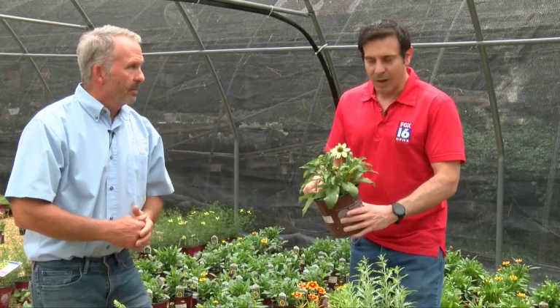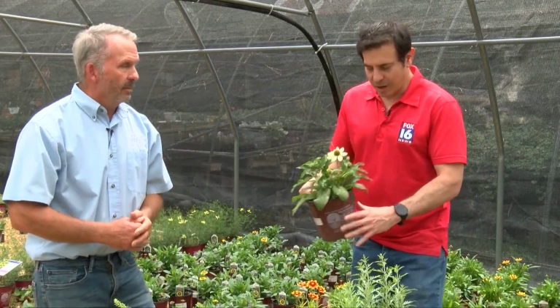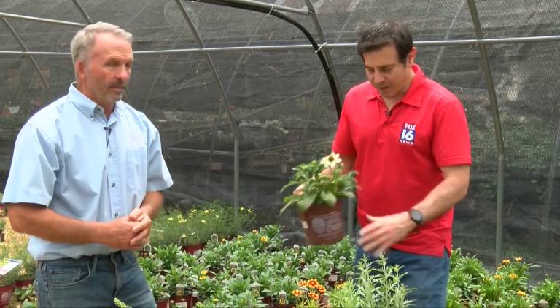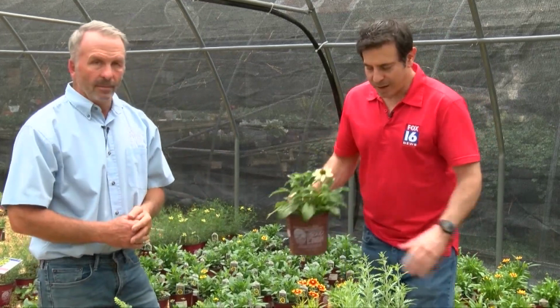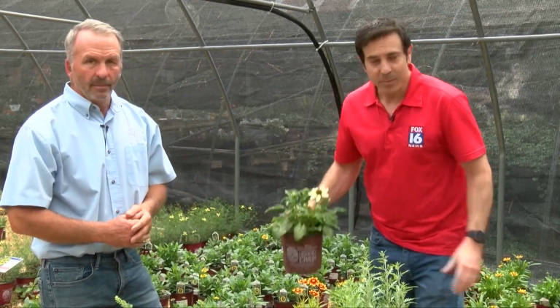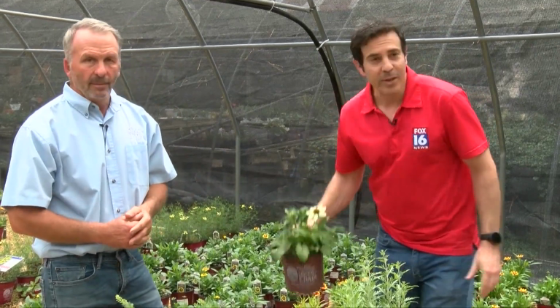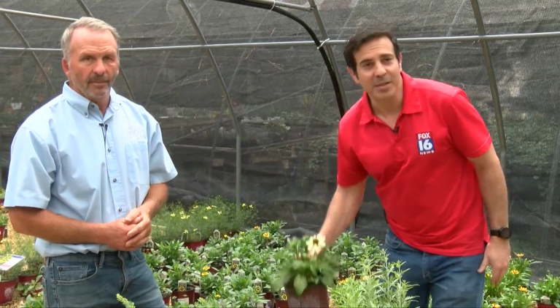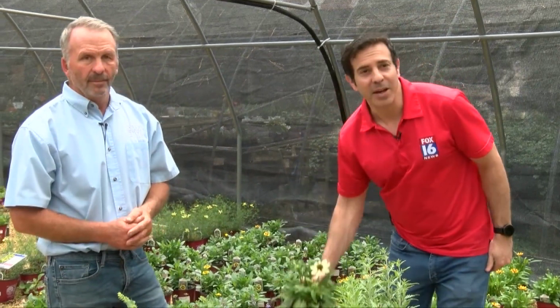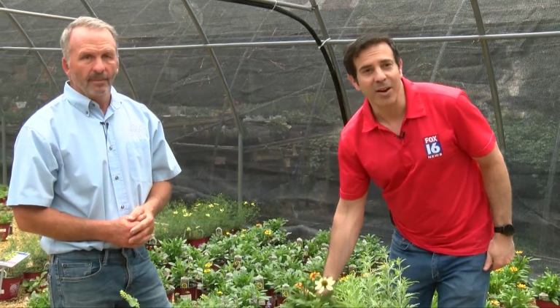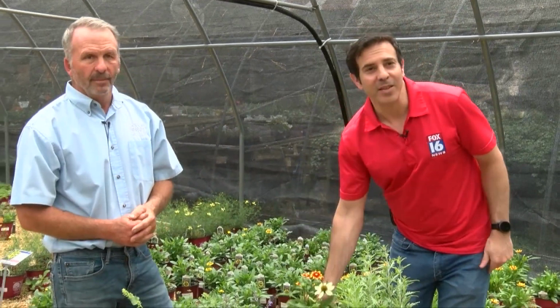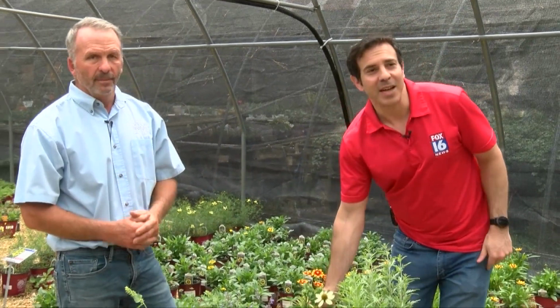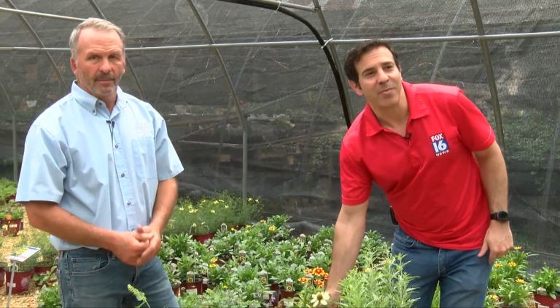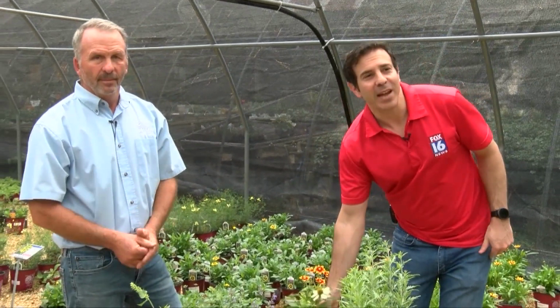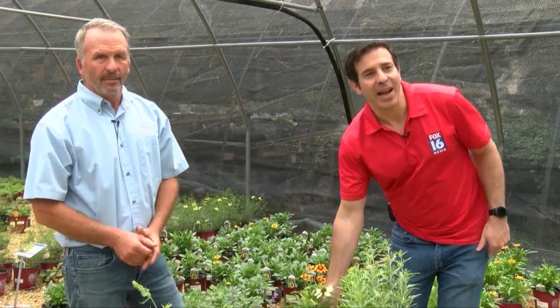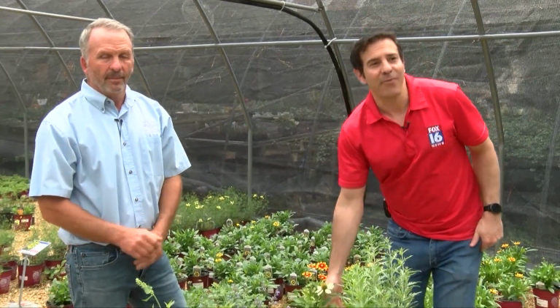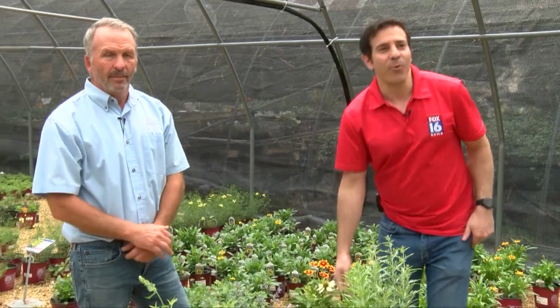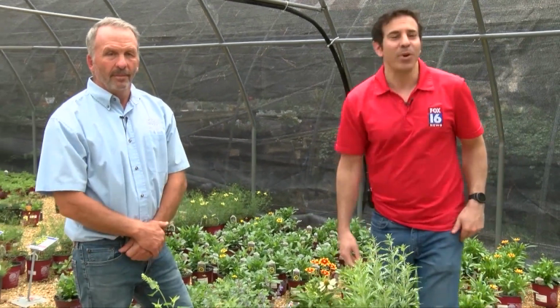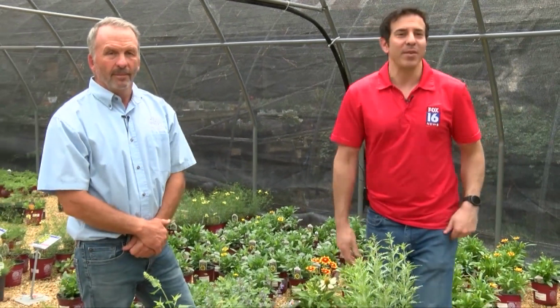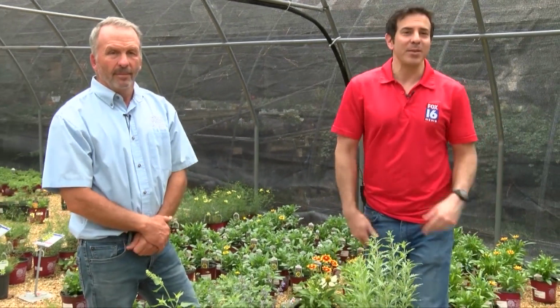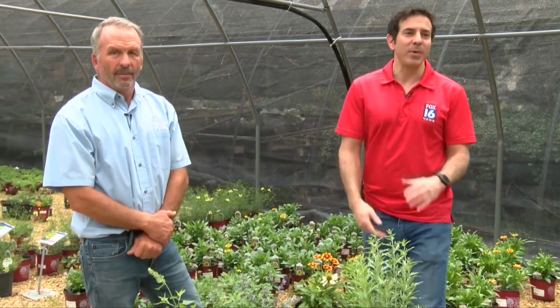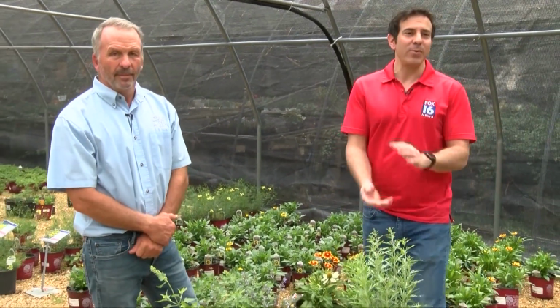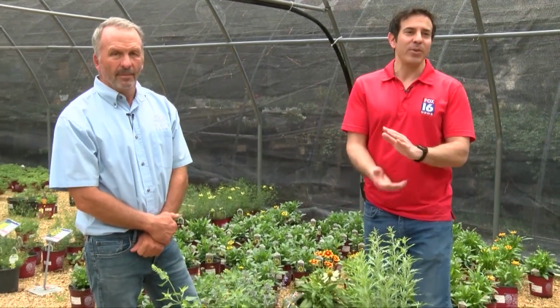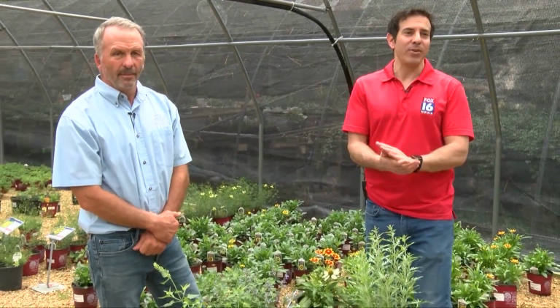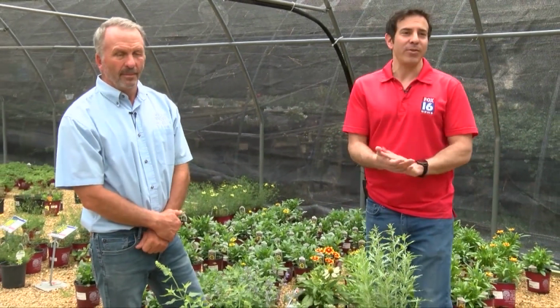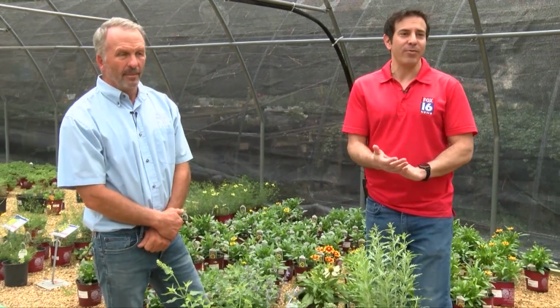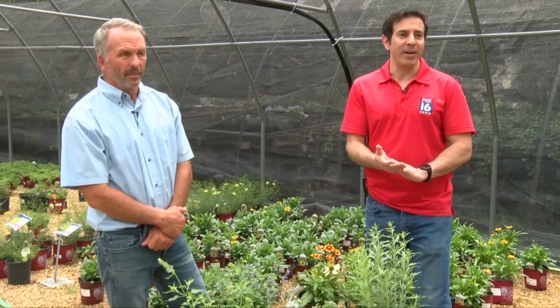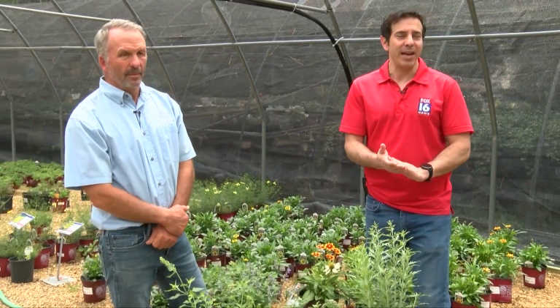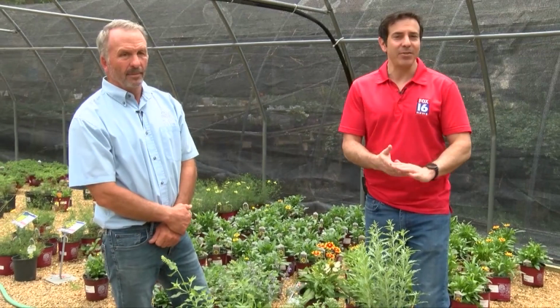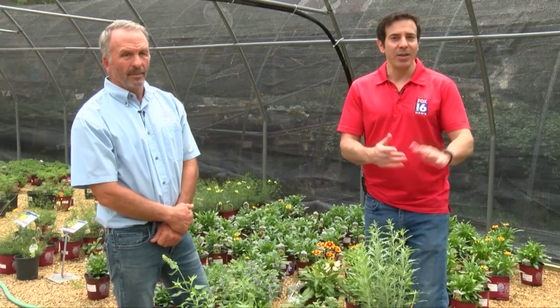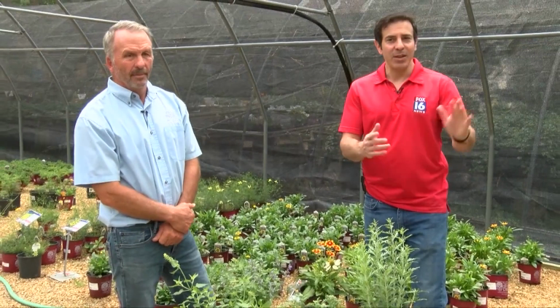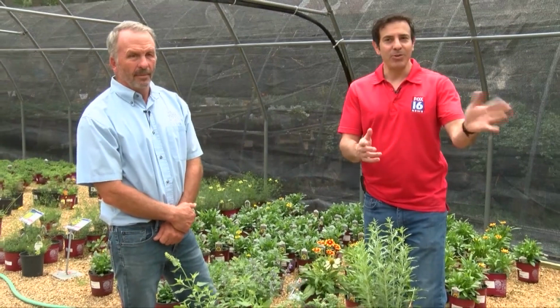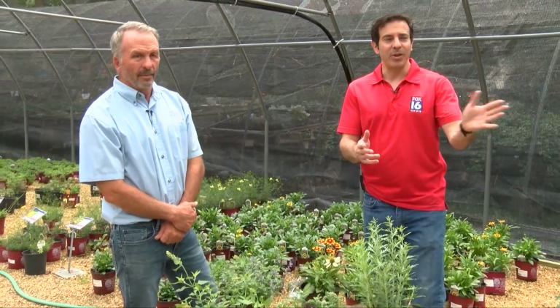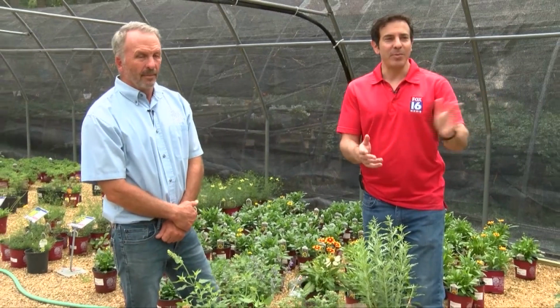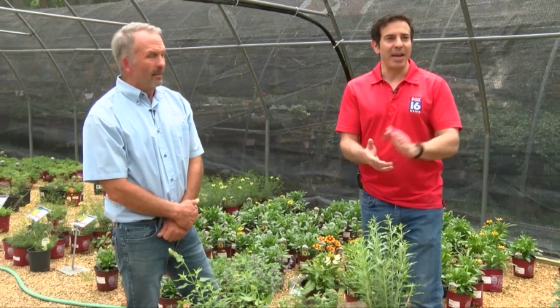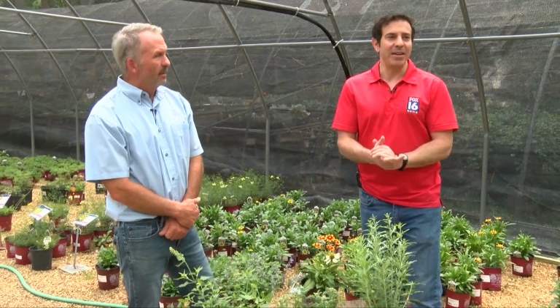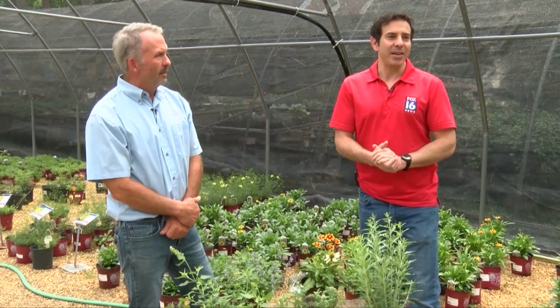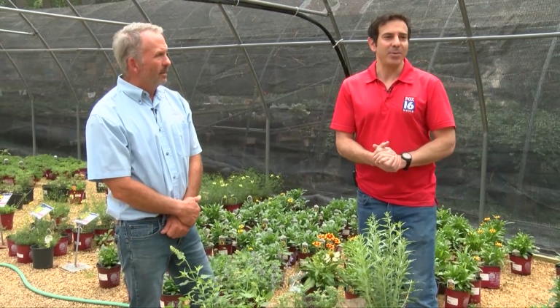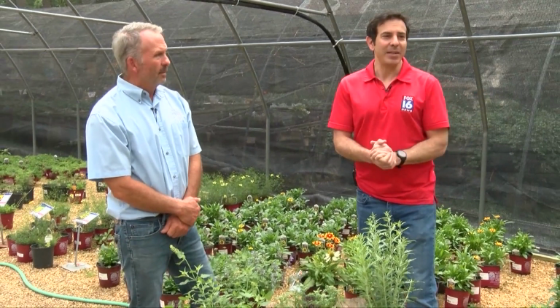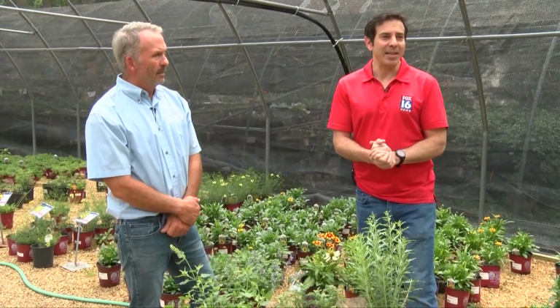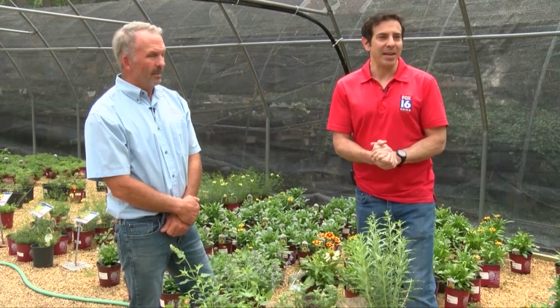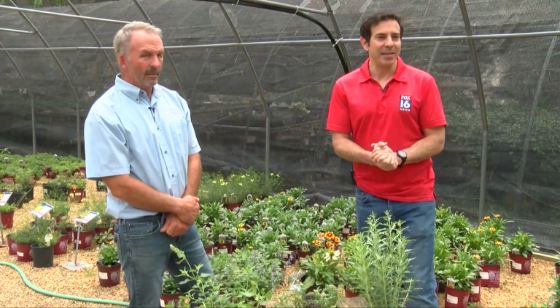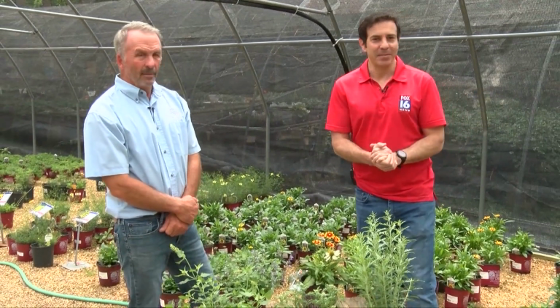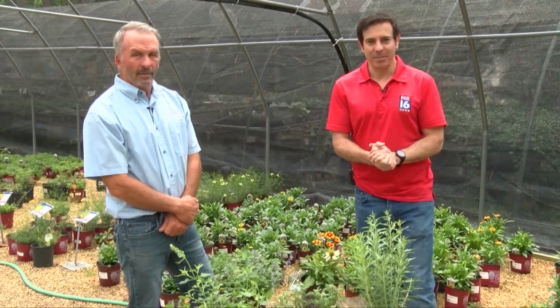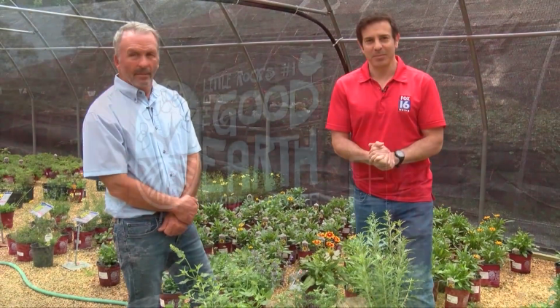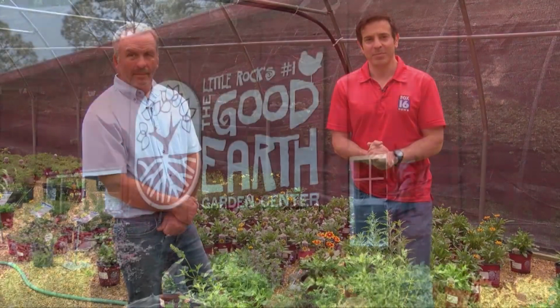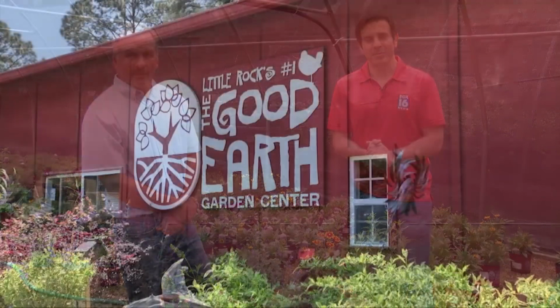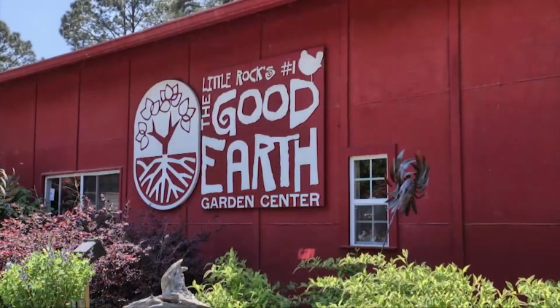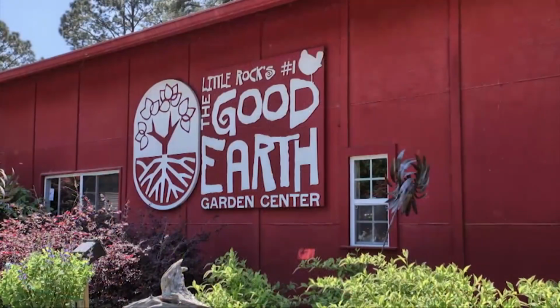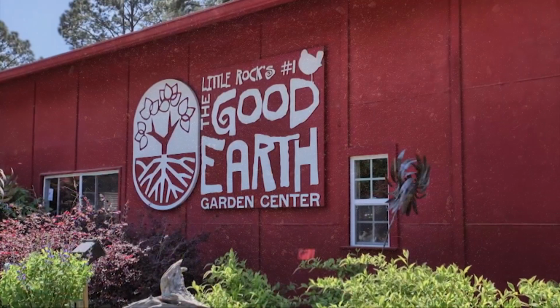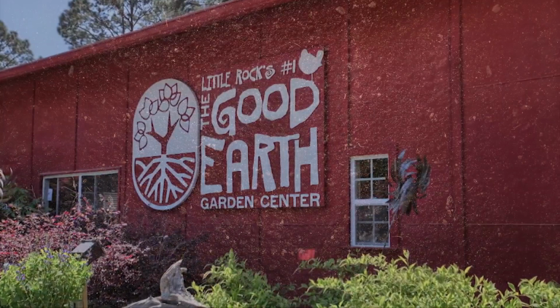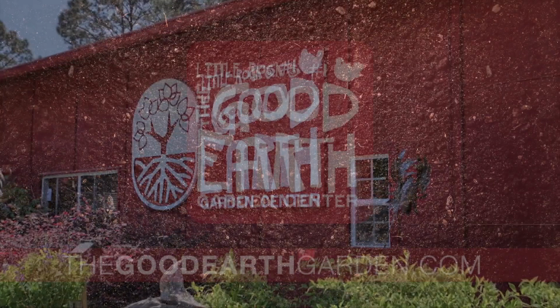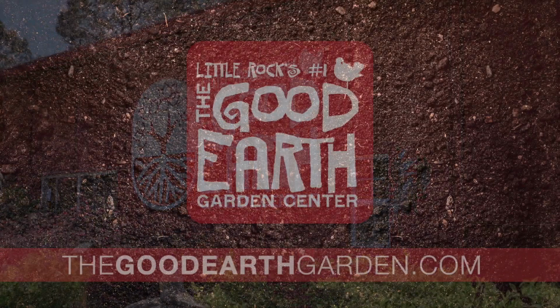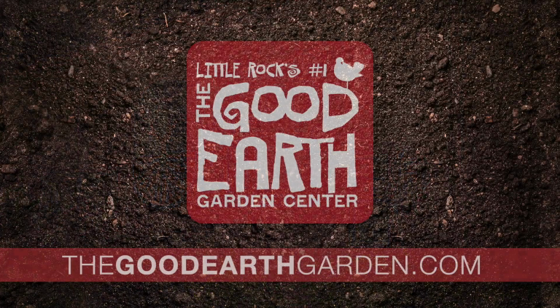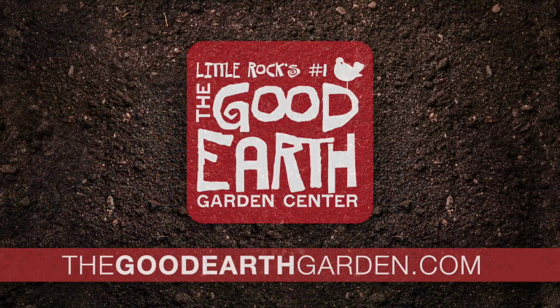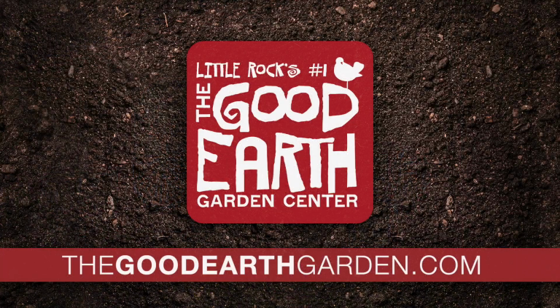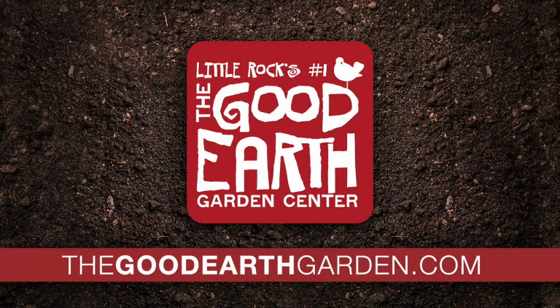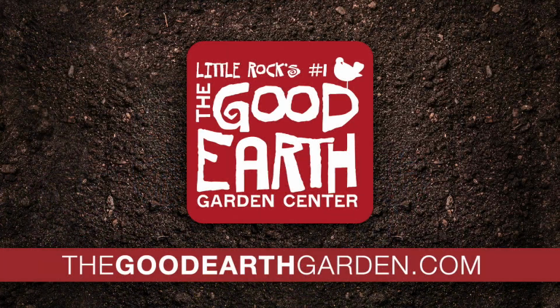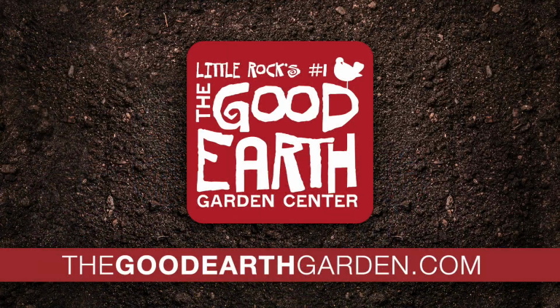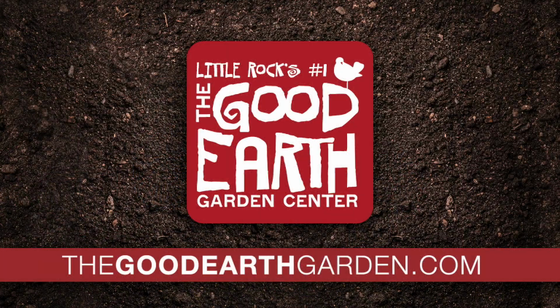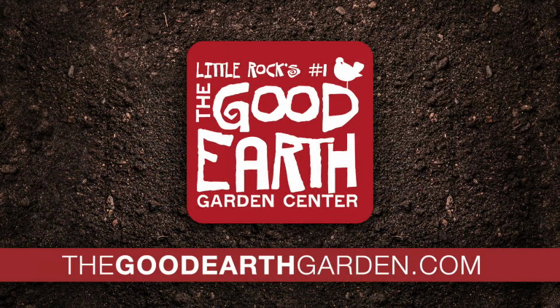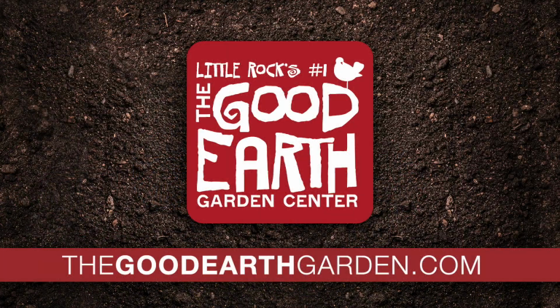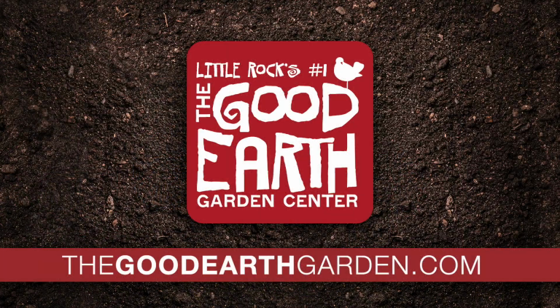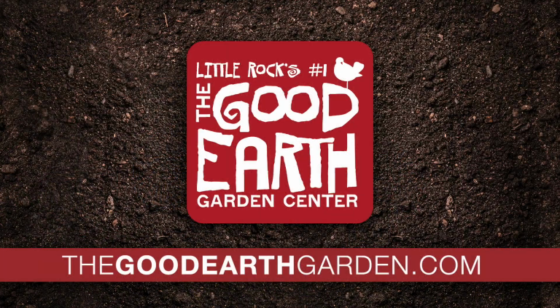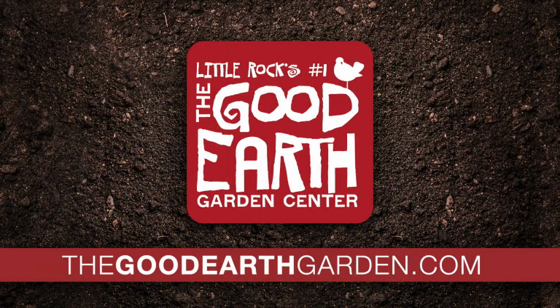That's about all the time we have for this week with the Good Earth Greenhouse. Join us back here next Wednesday. More gardening tips can be found on Fox 16.